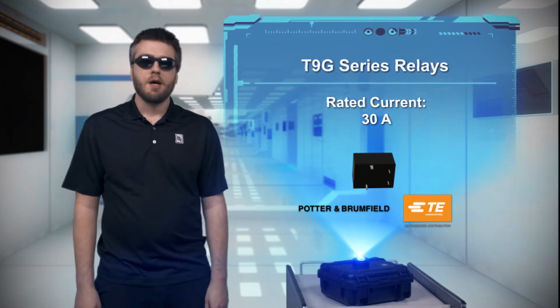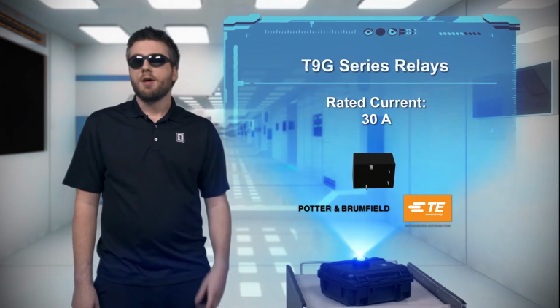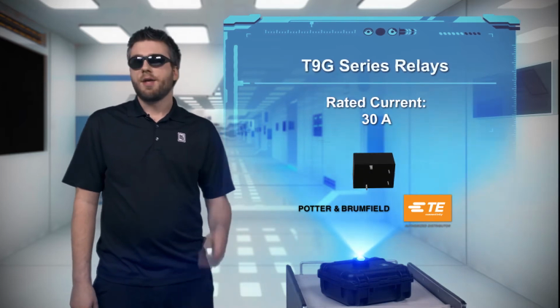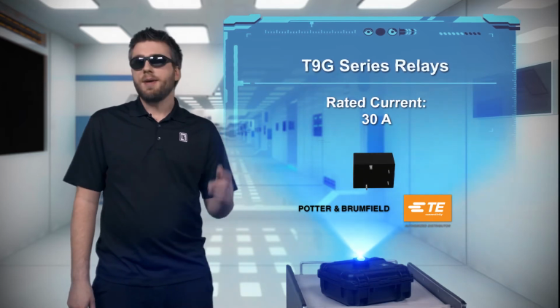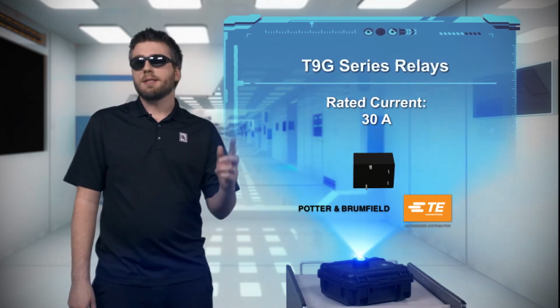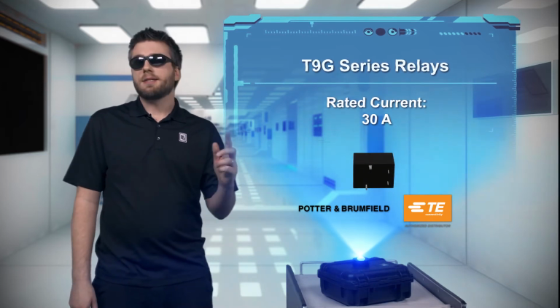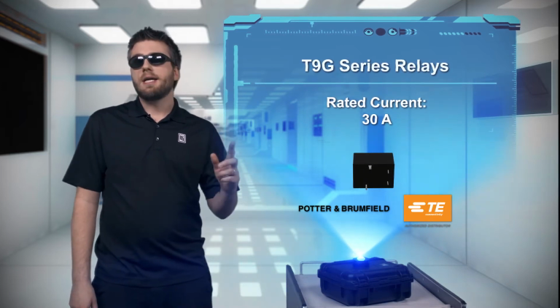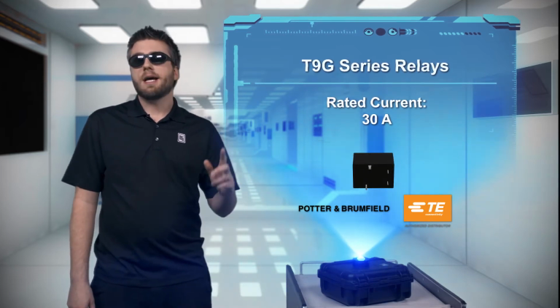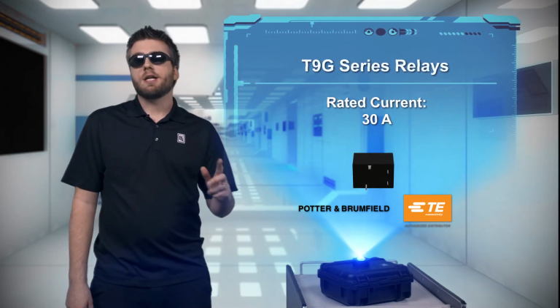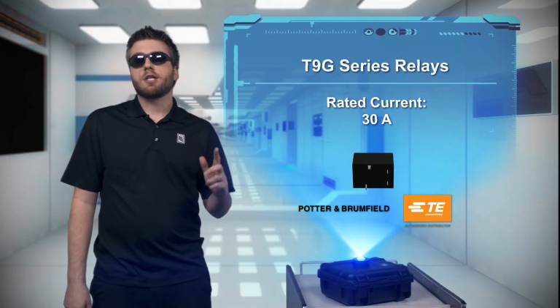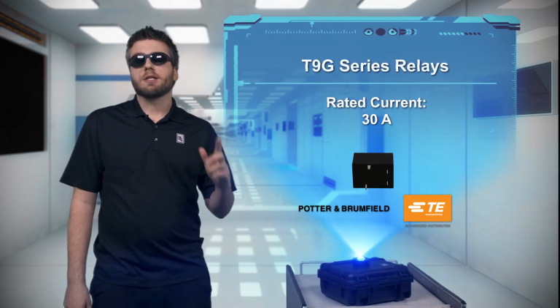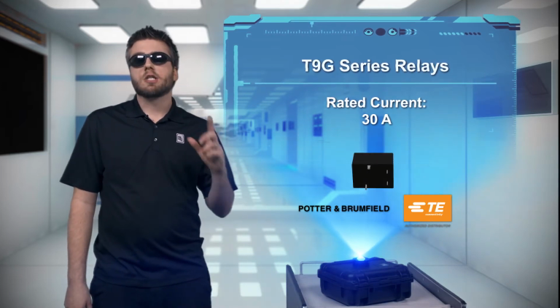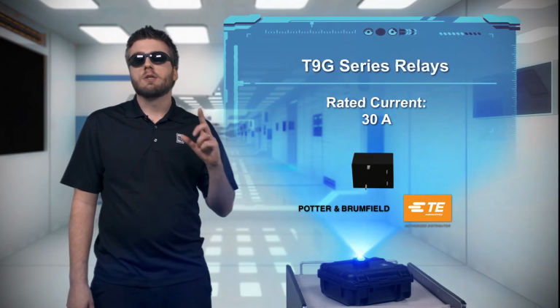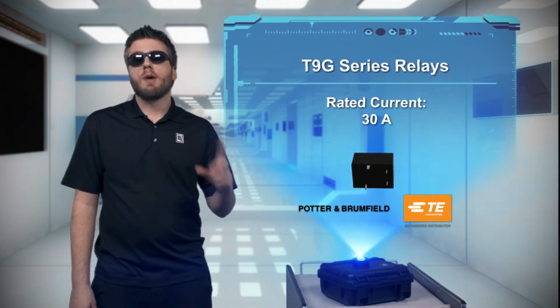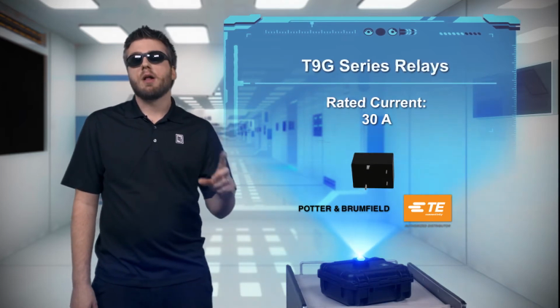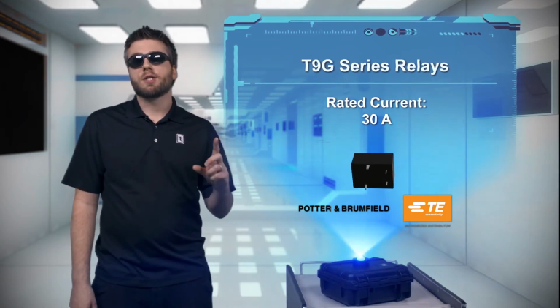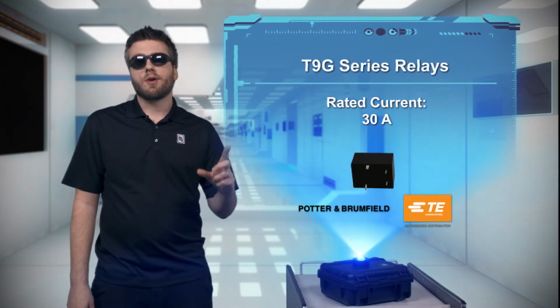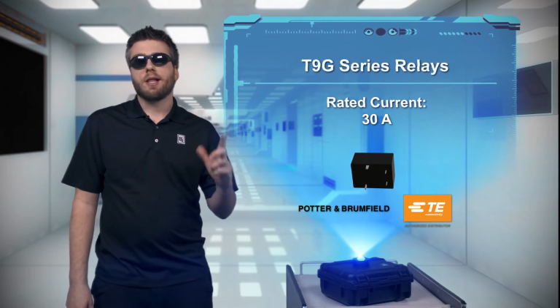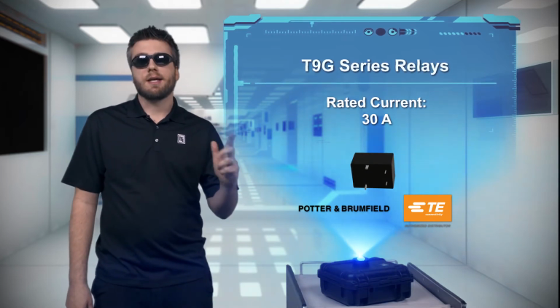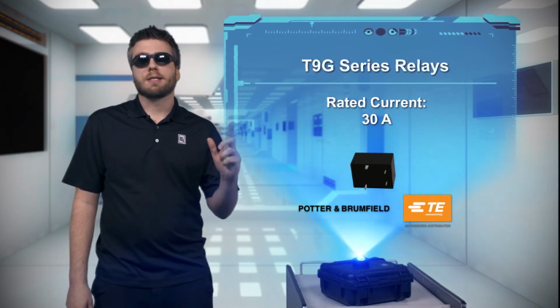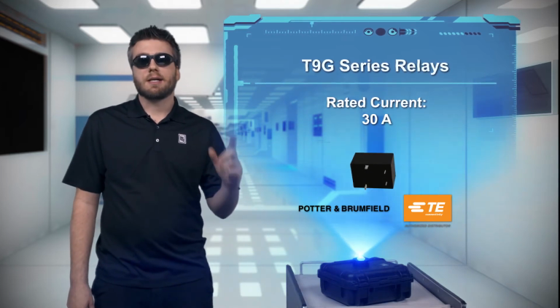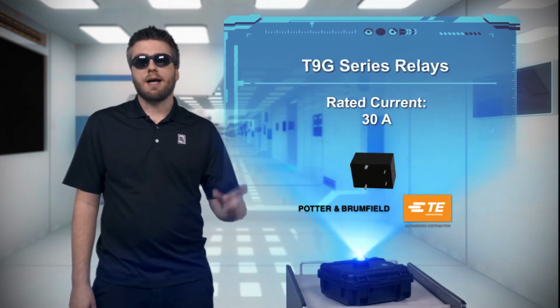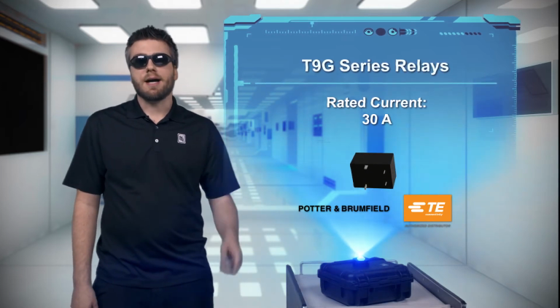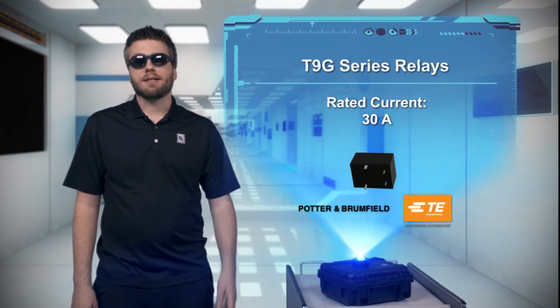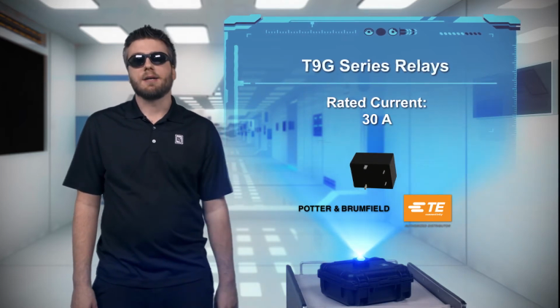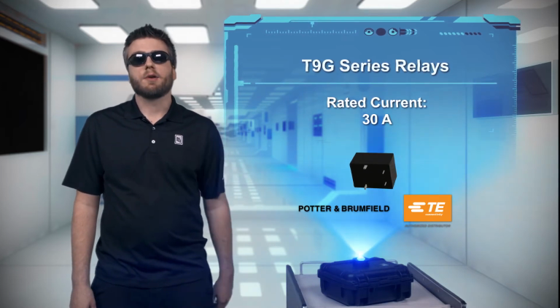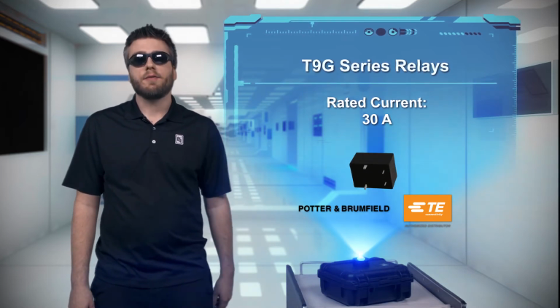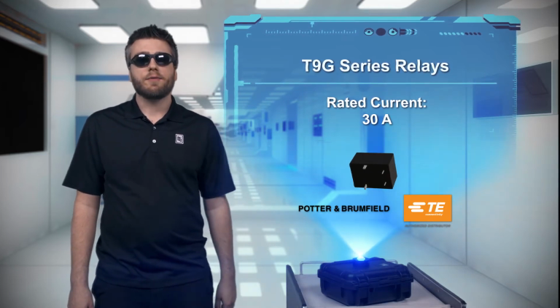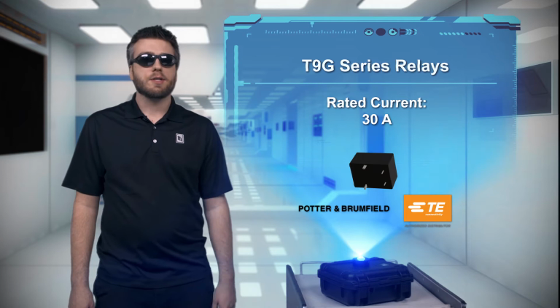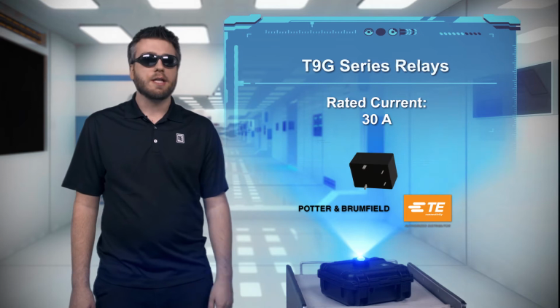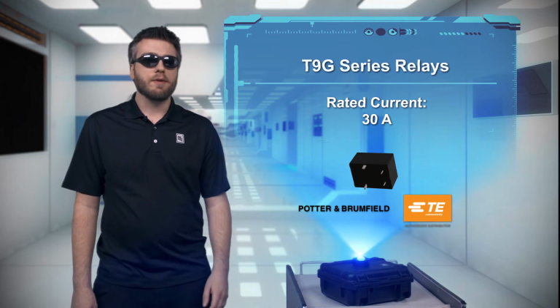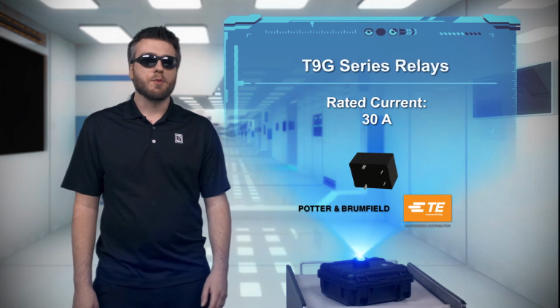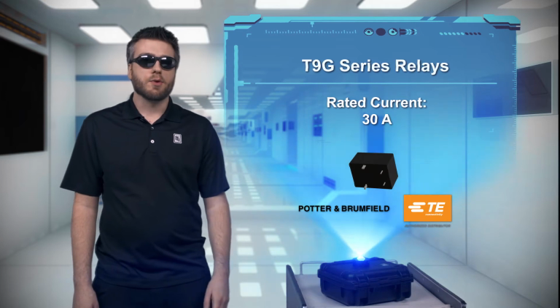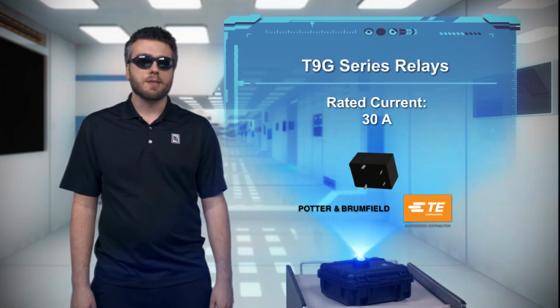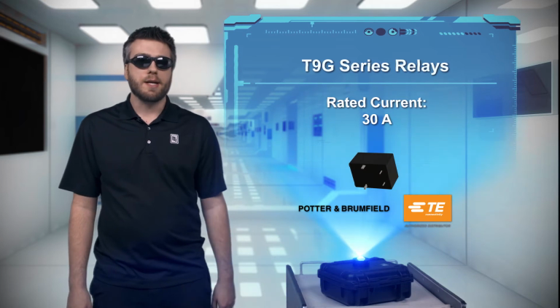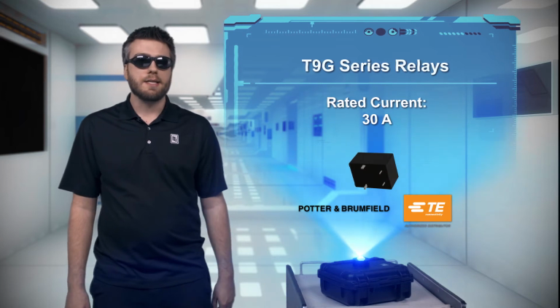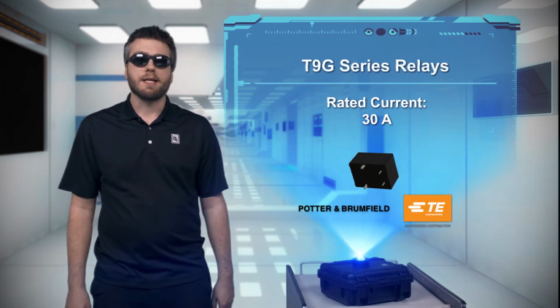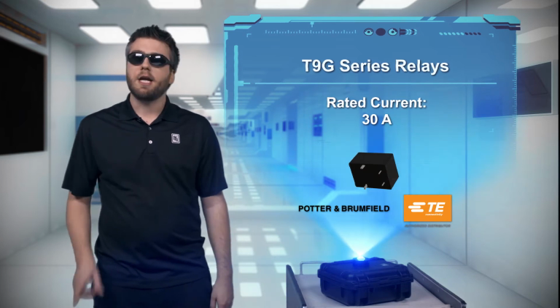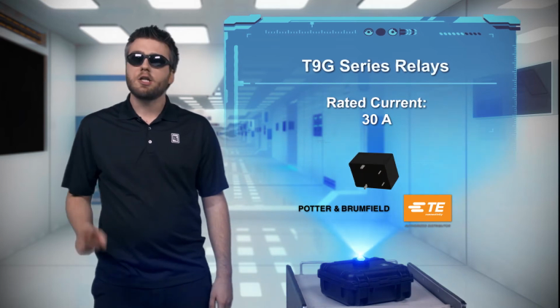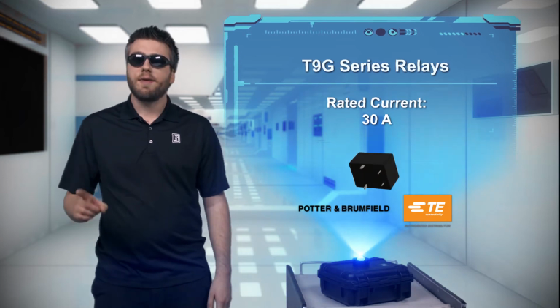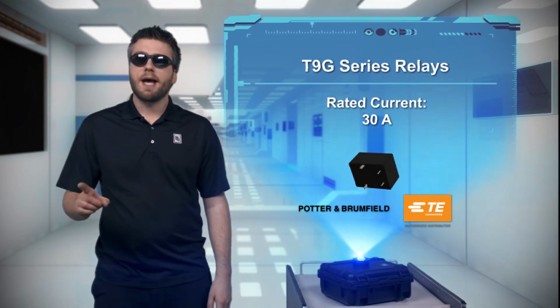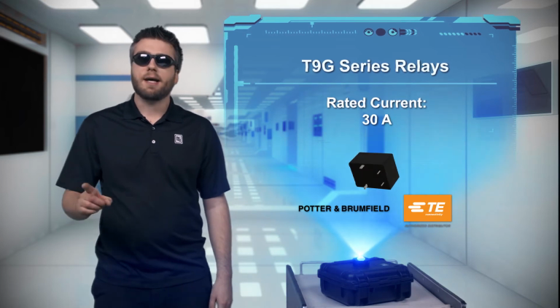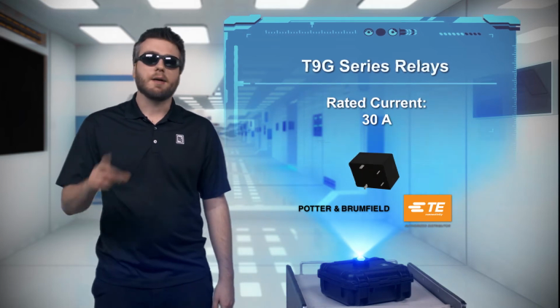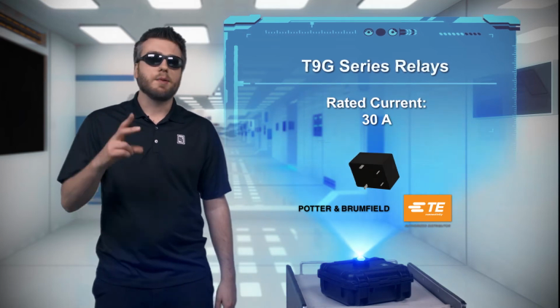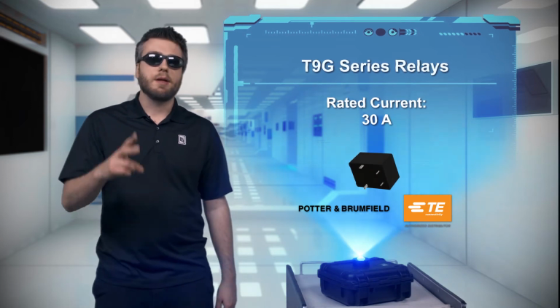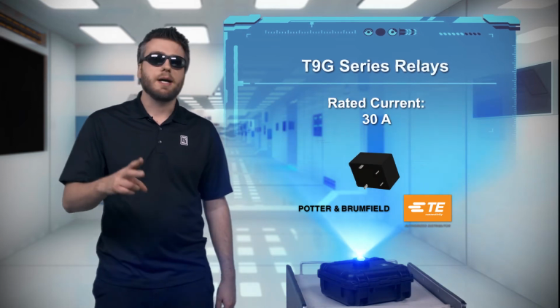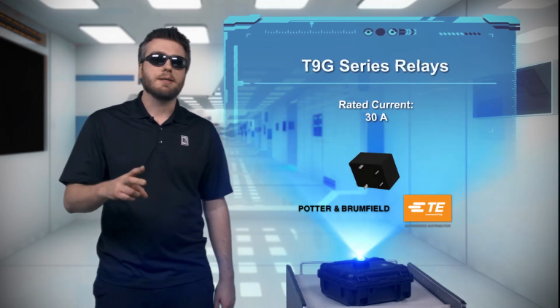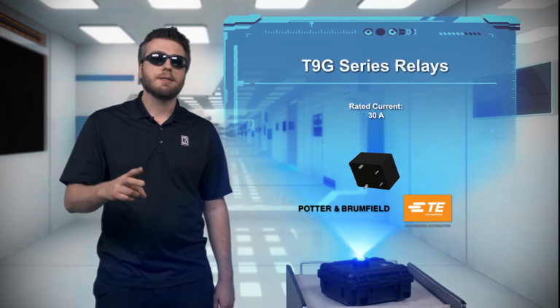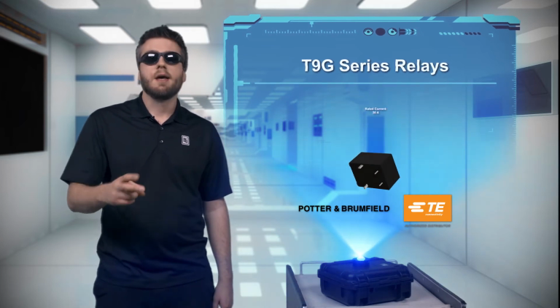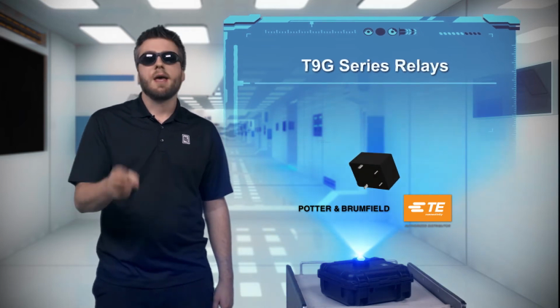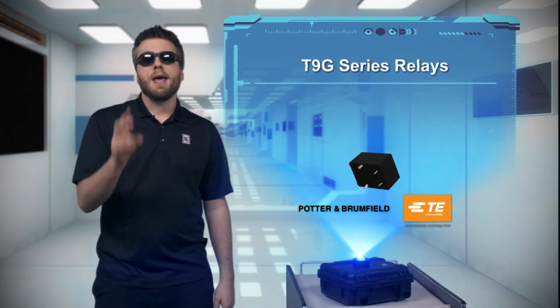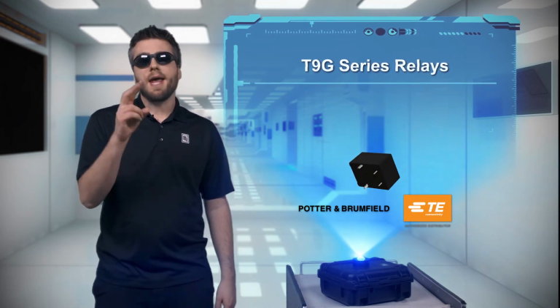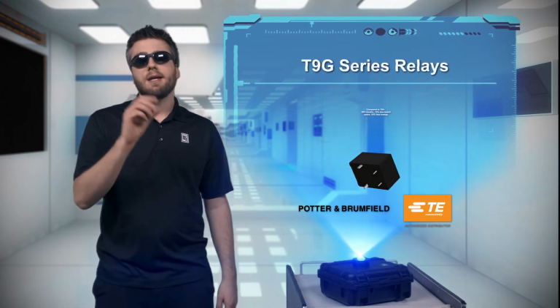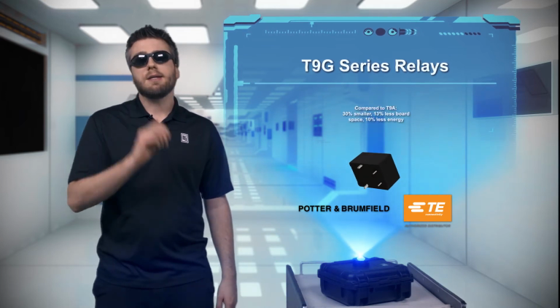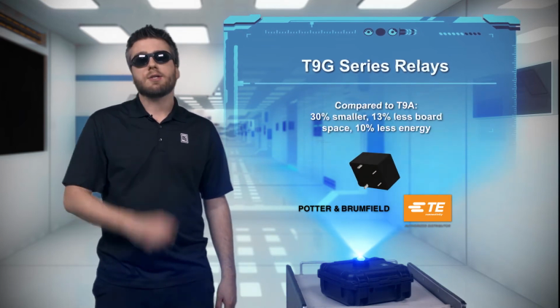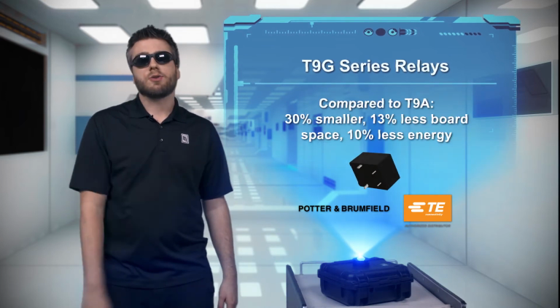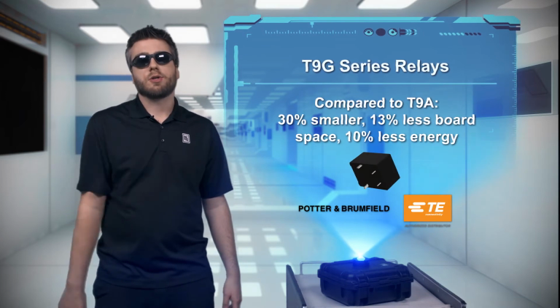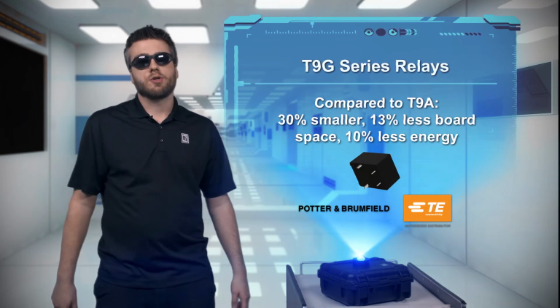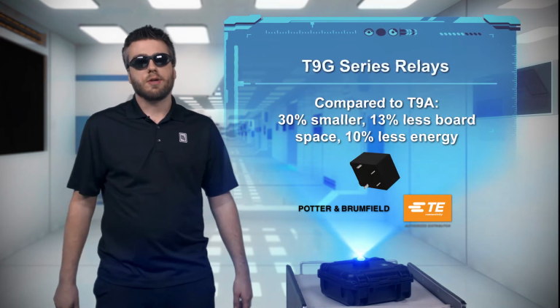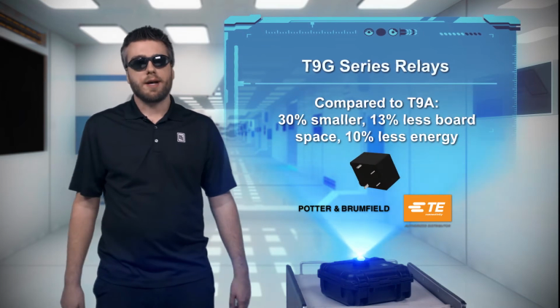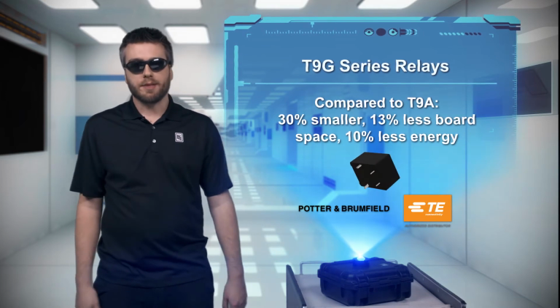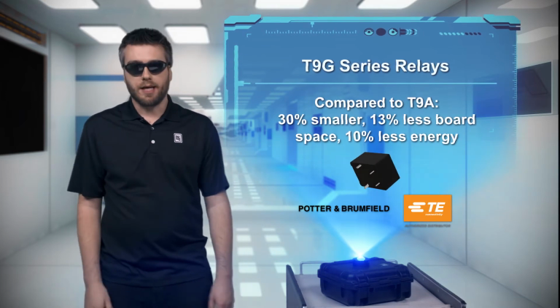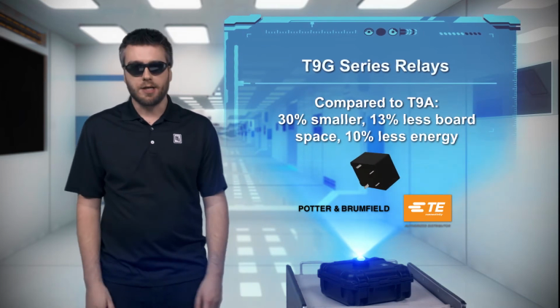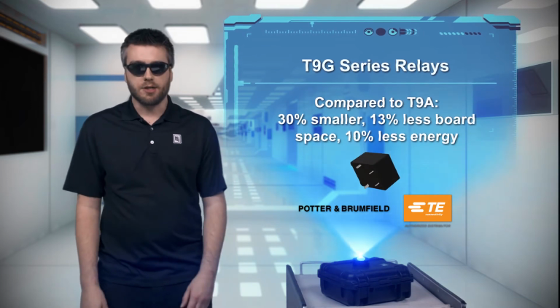That makes the T9G the smallest relay in its class and perfect for saving board space in HVAC, appliance, and industrial control applications.